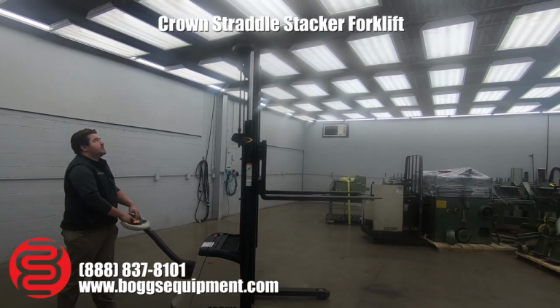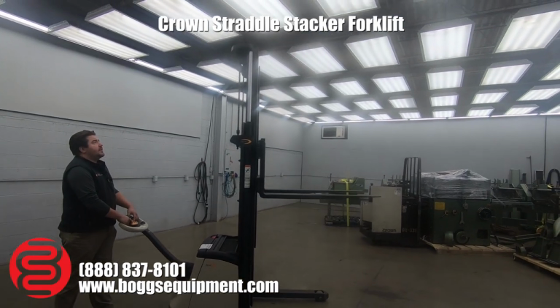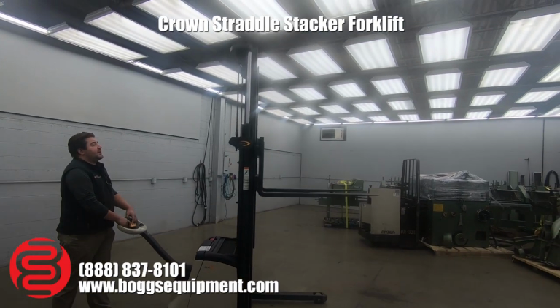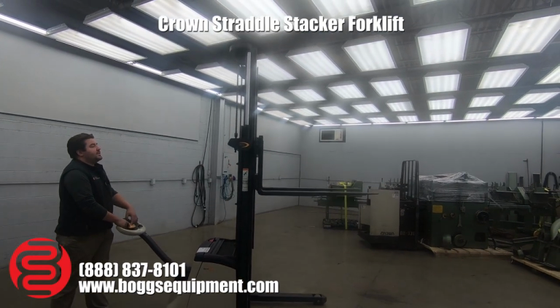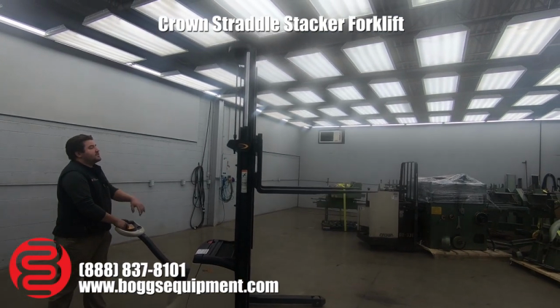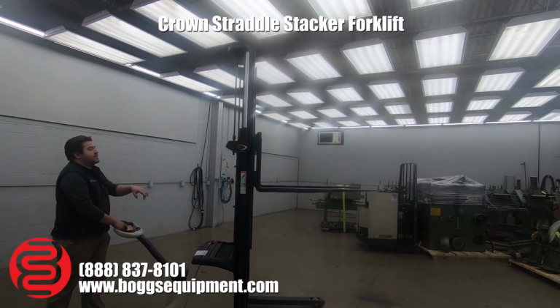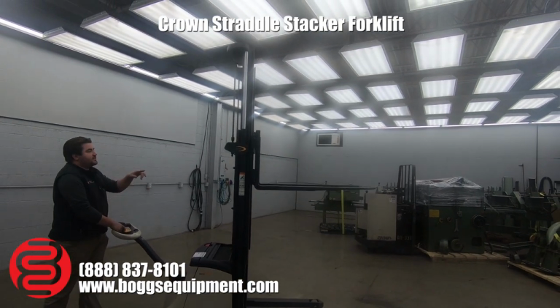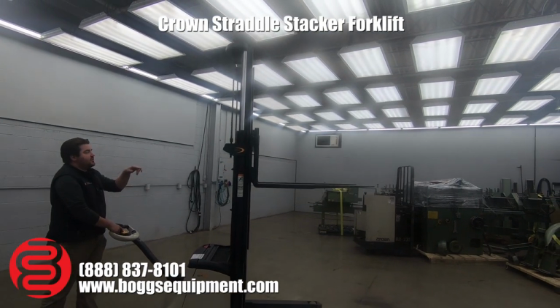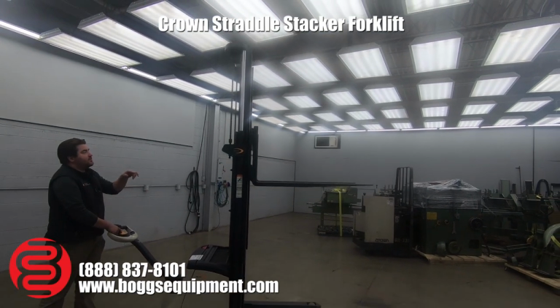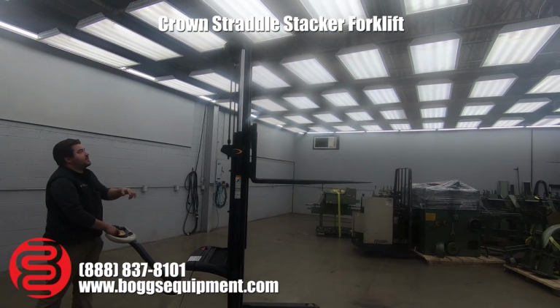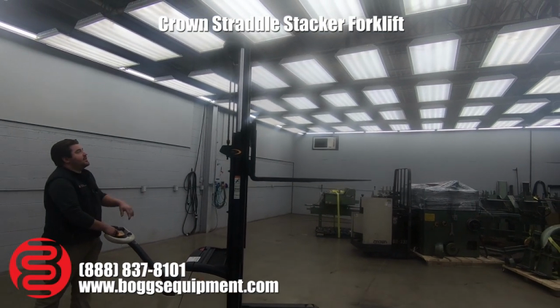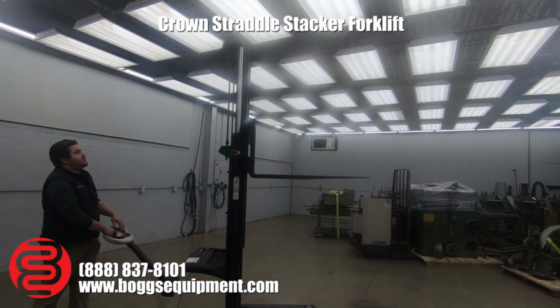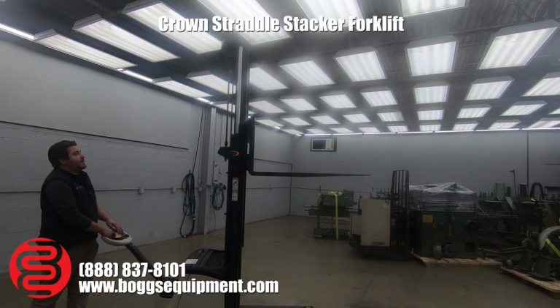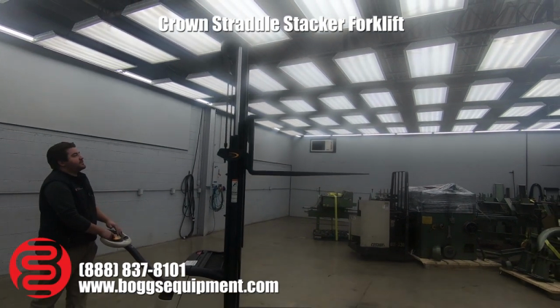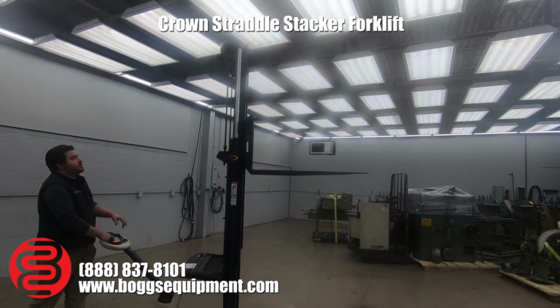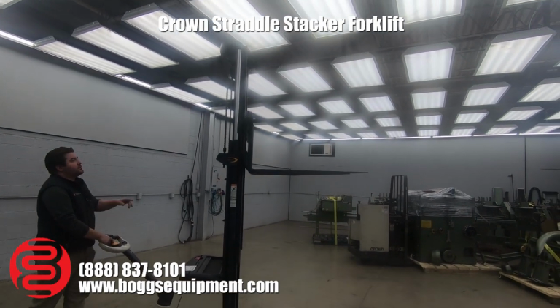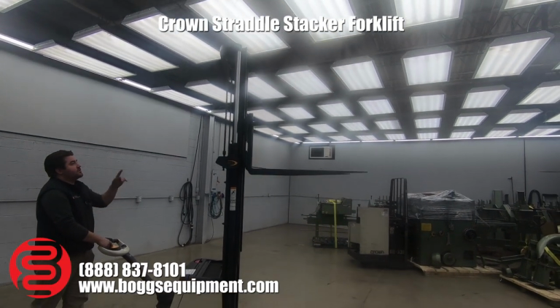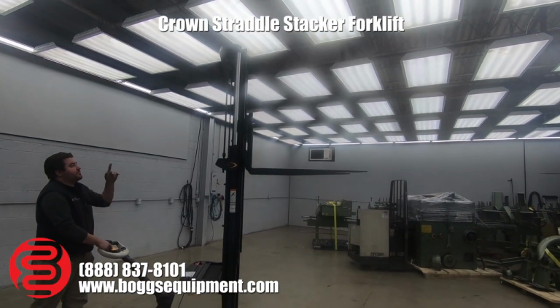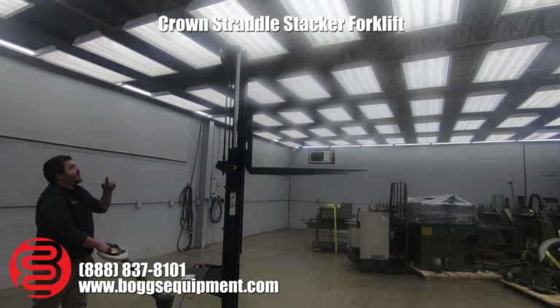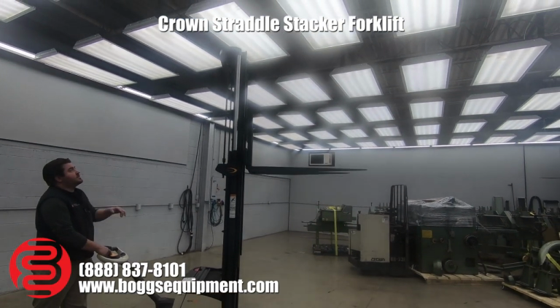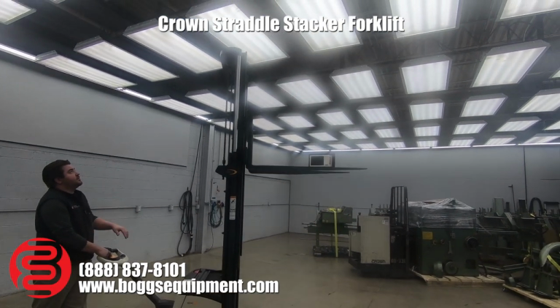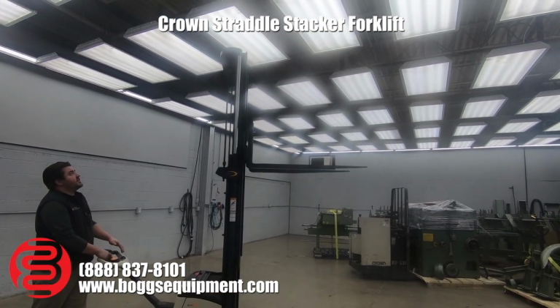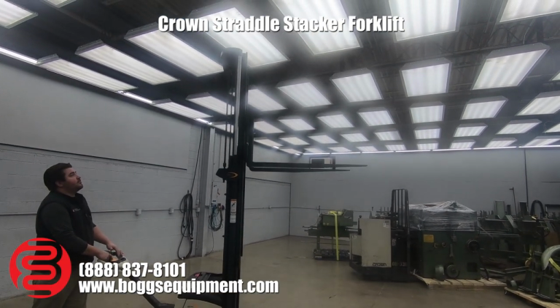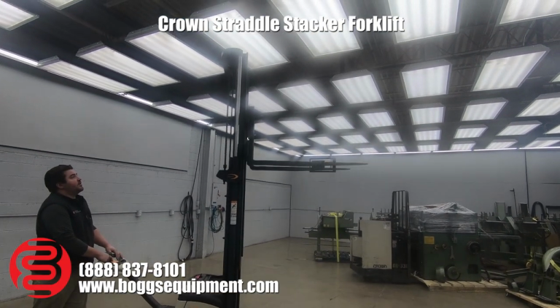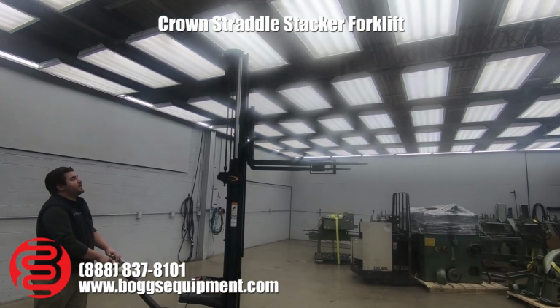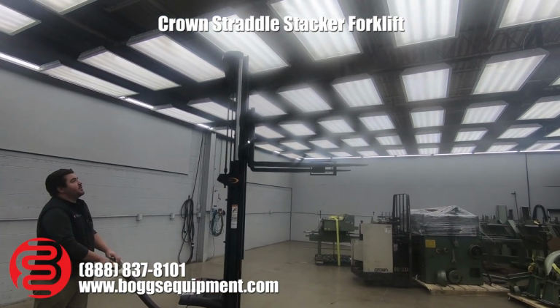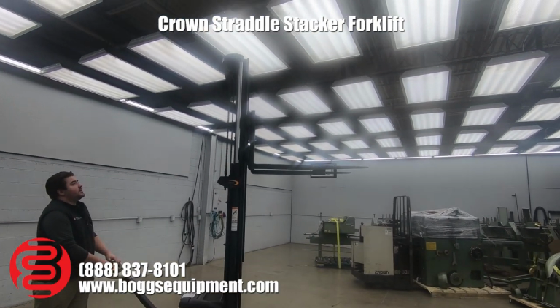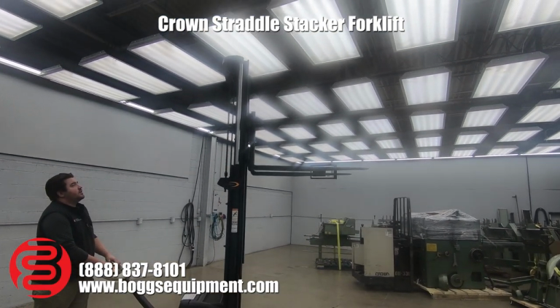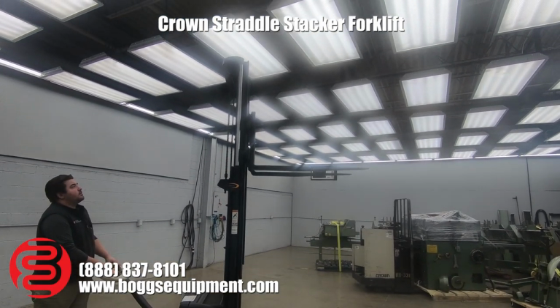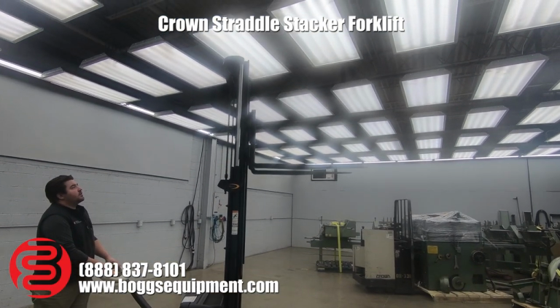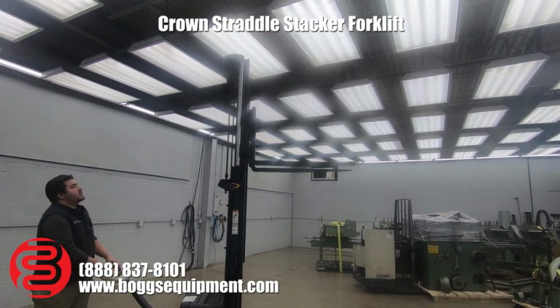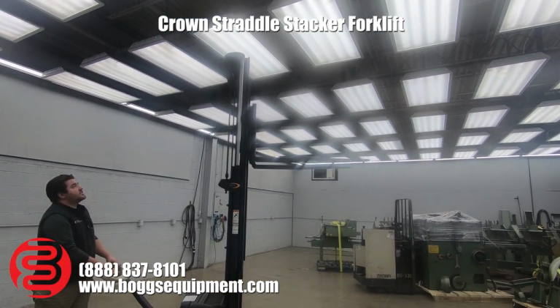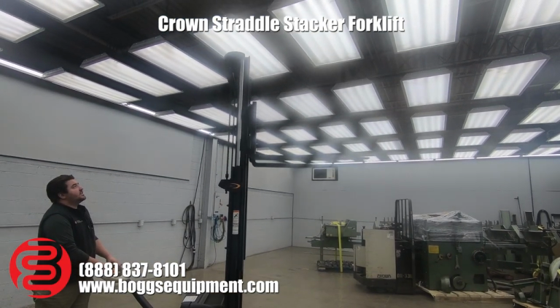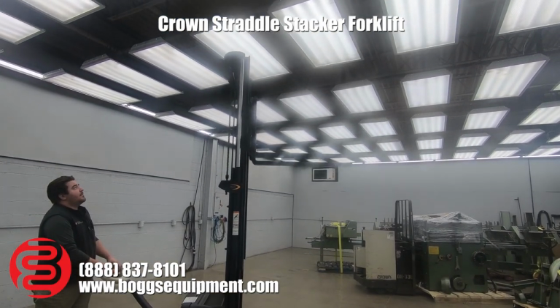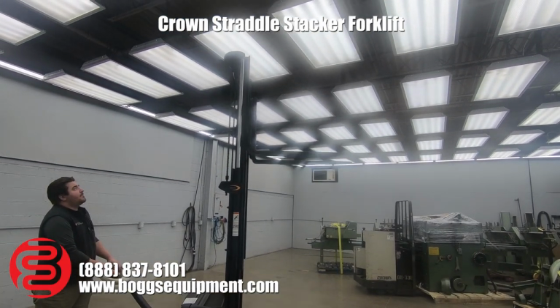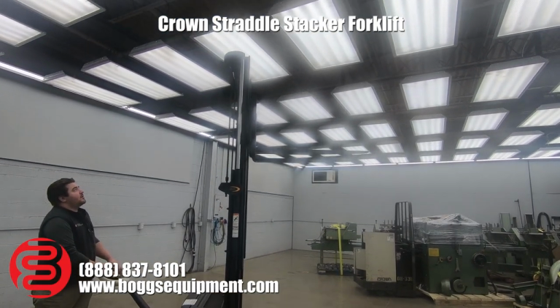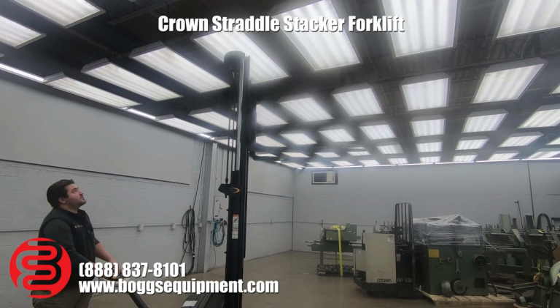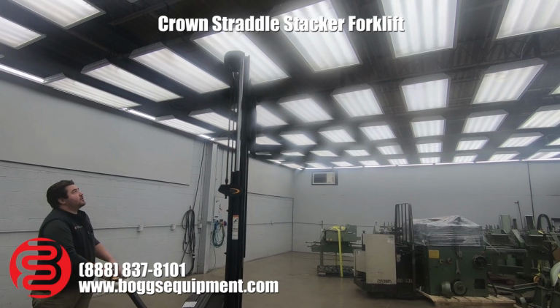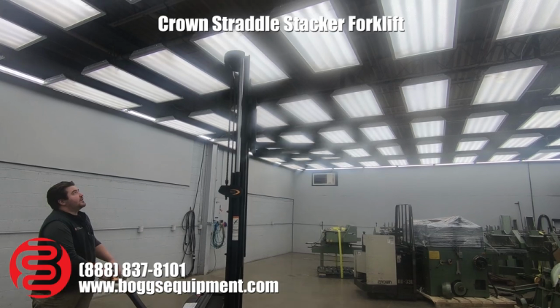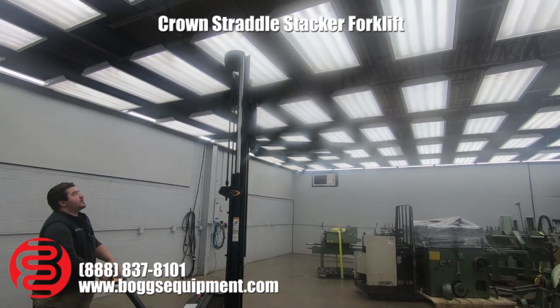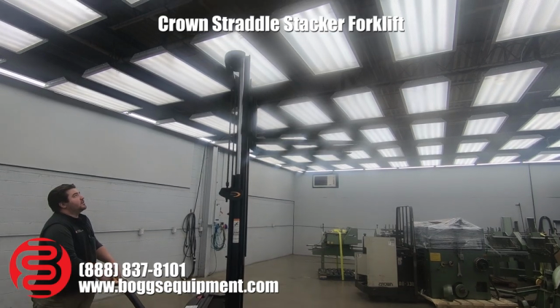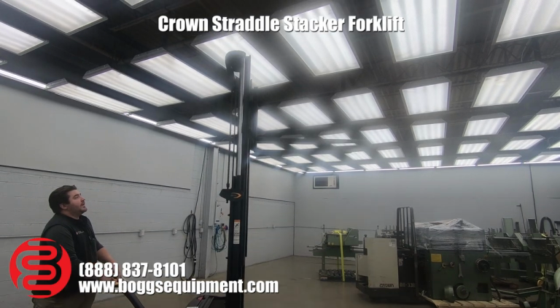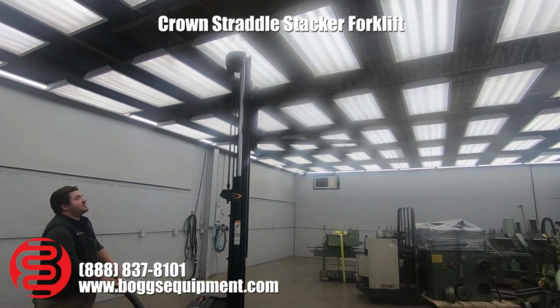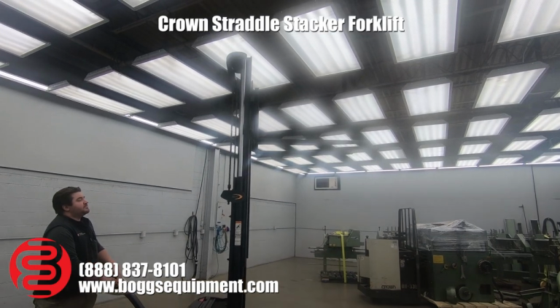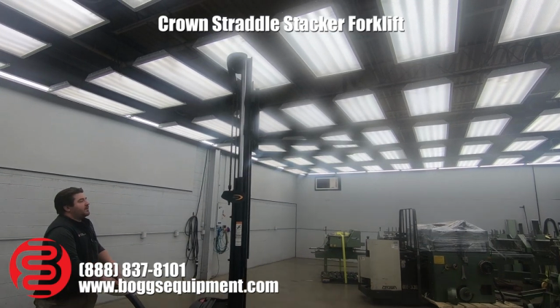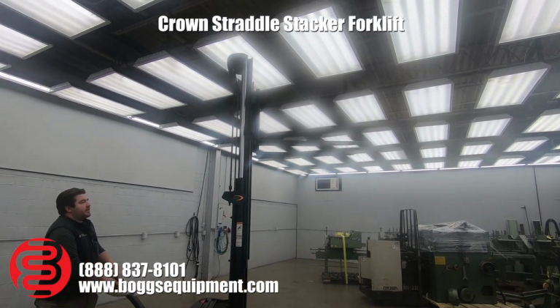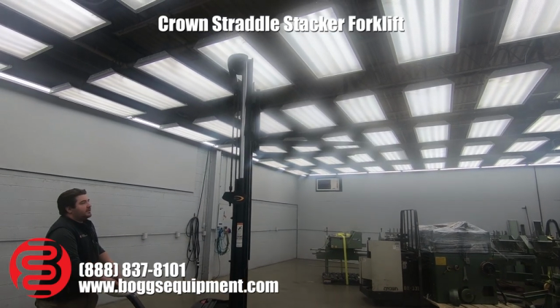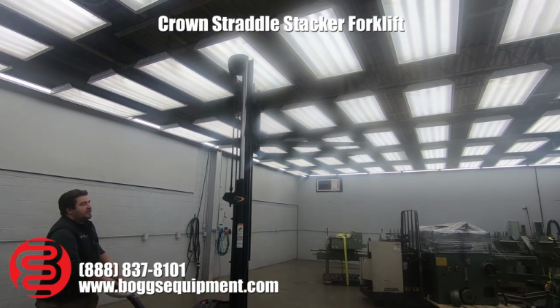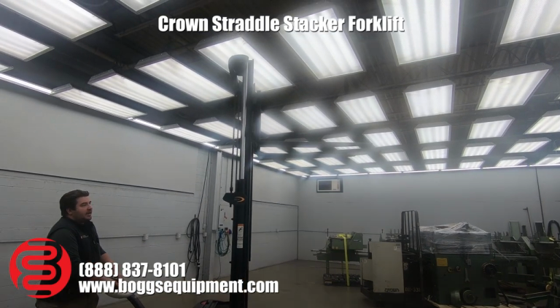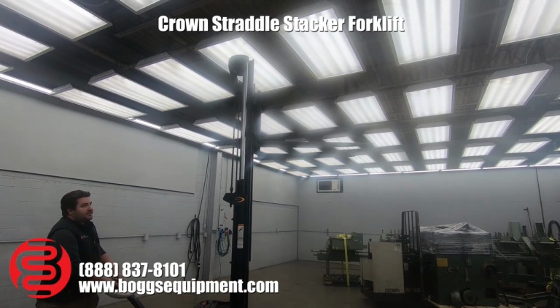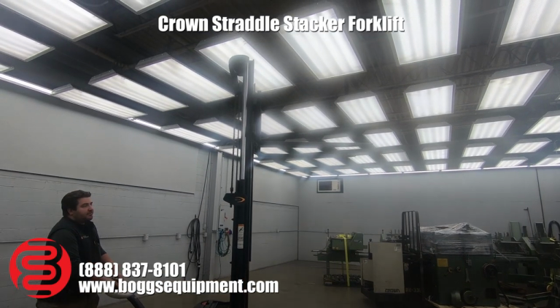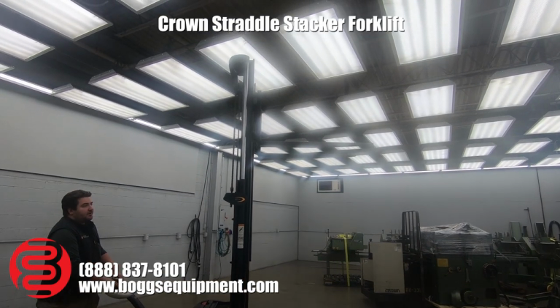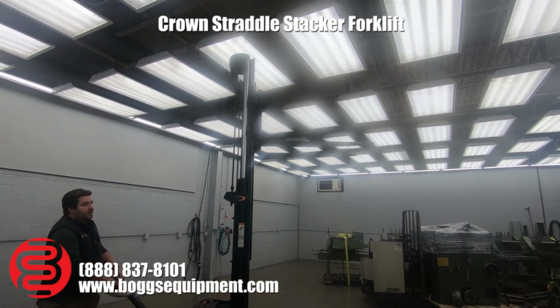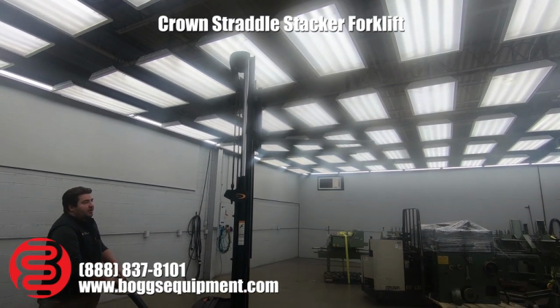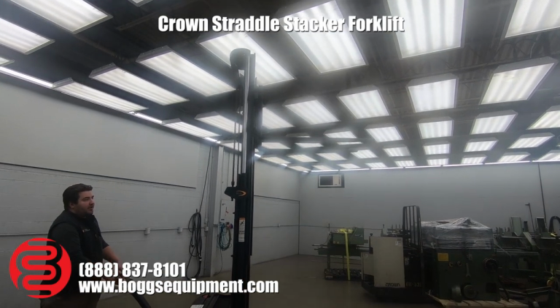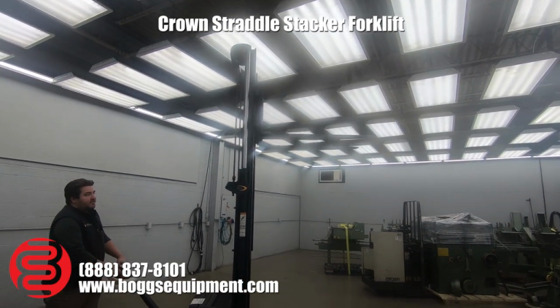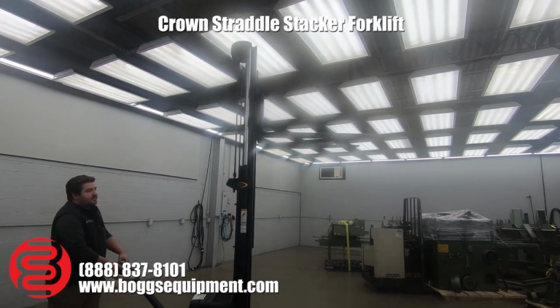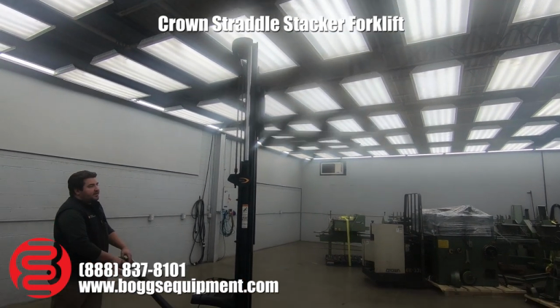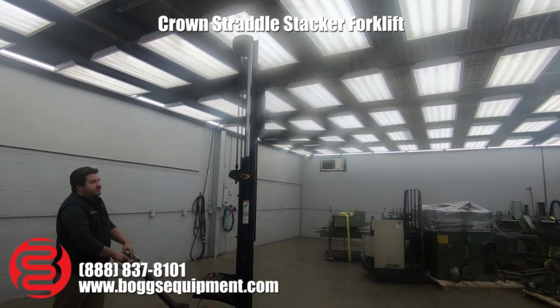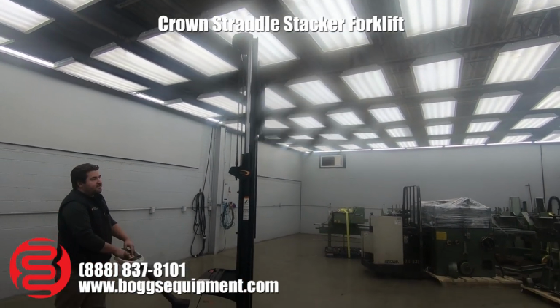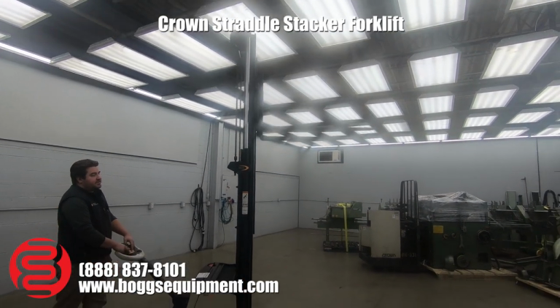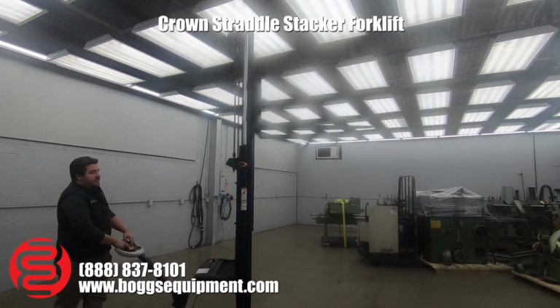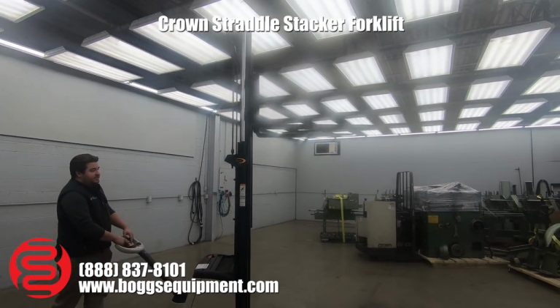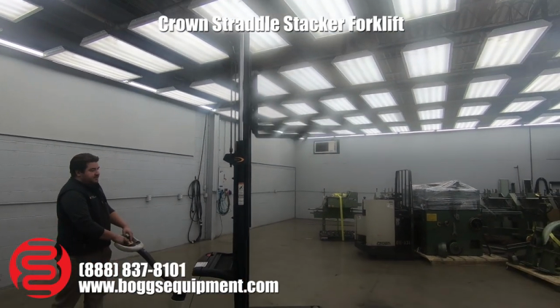It is a single stage mast, so the mast goes up with it. We're going to stop here so we don't hit our lights, but I did run it all the way up to 10 foot 6.